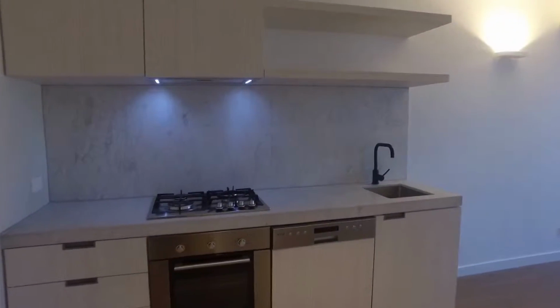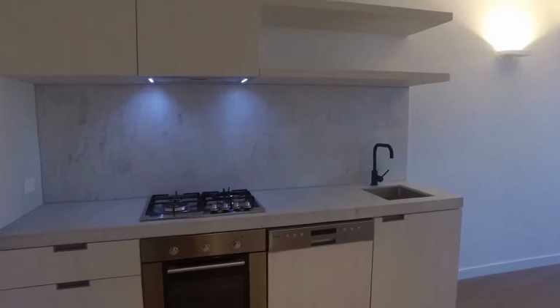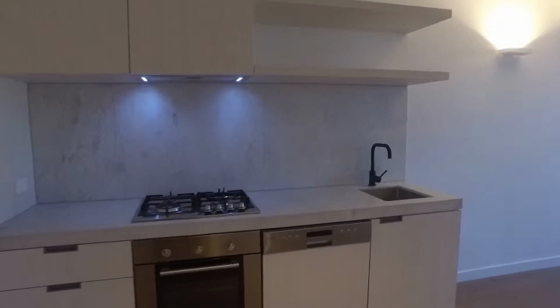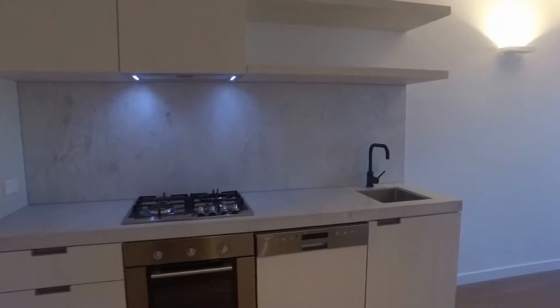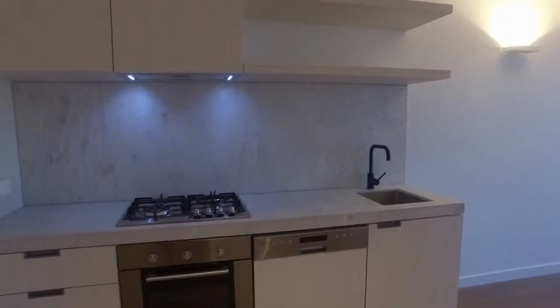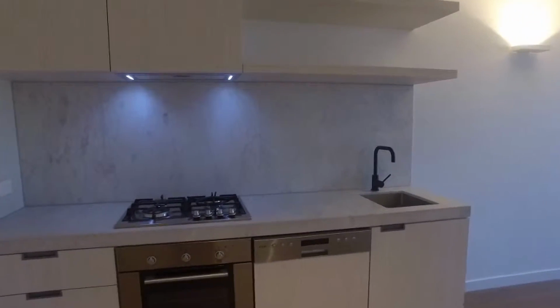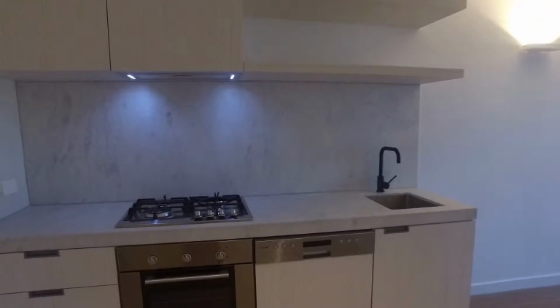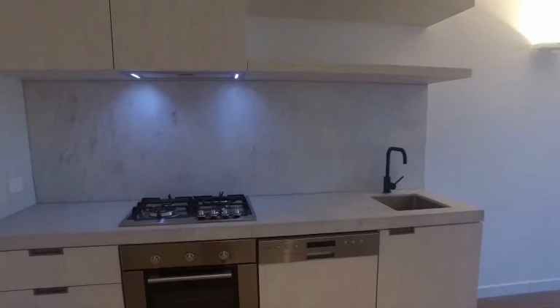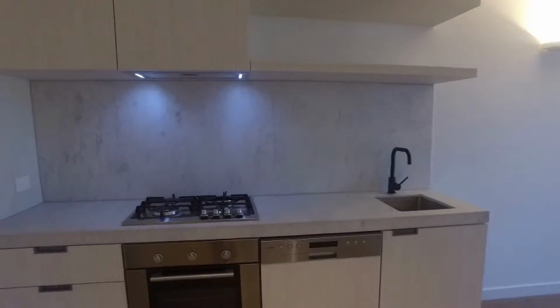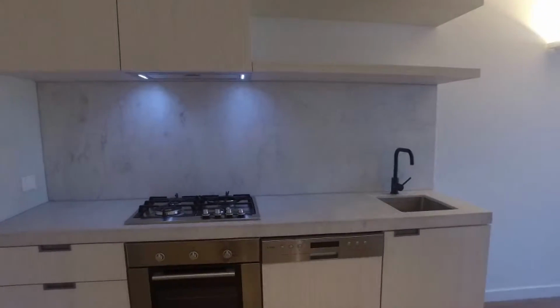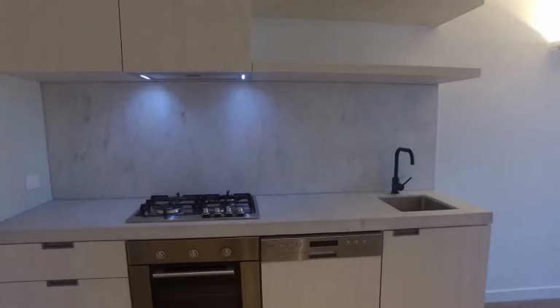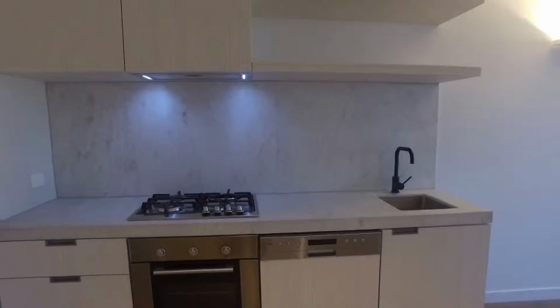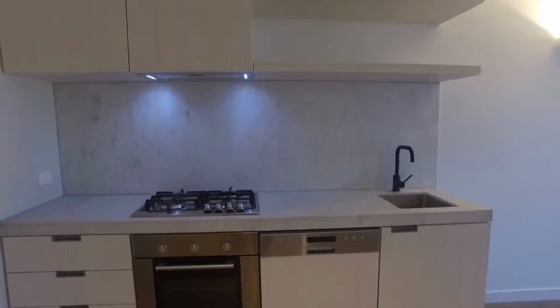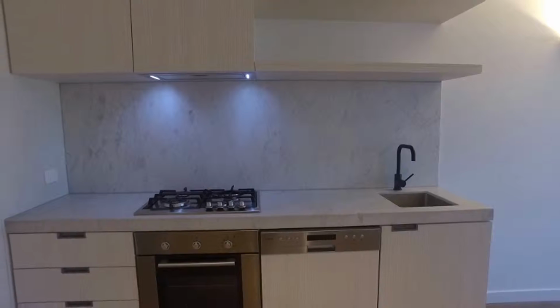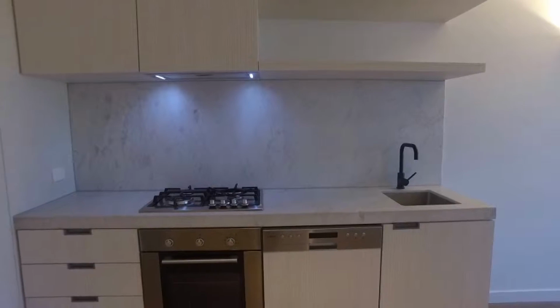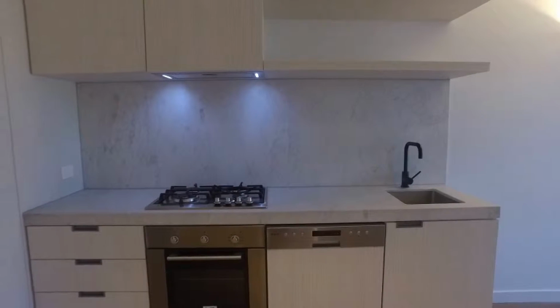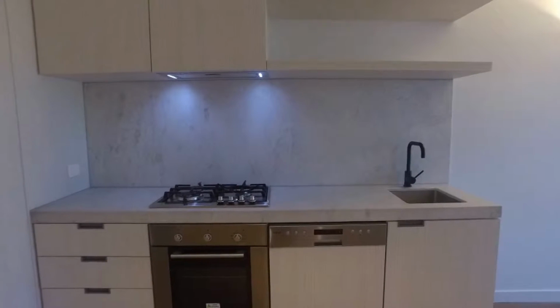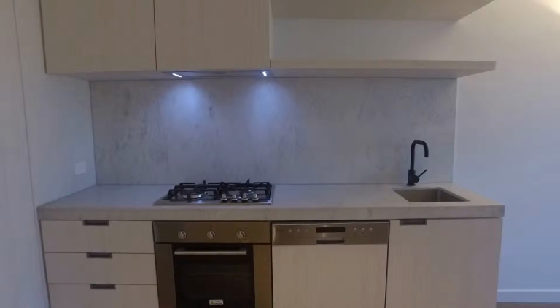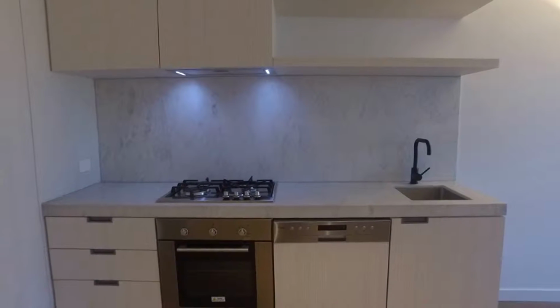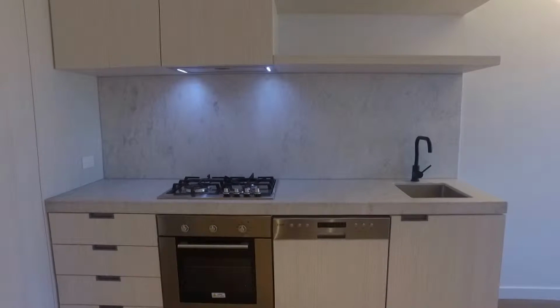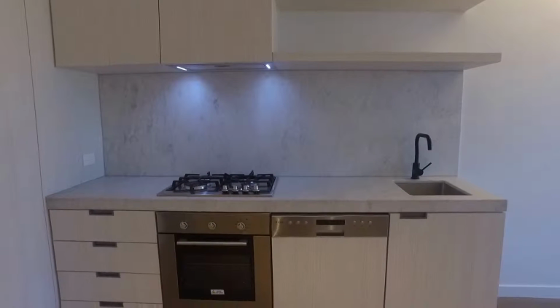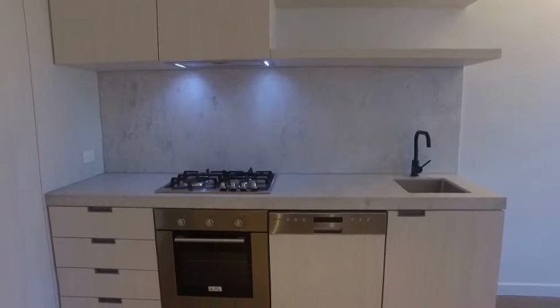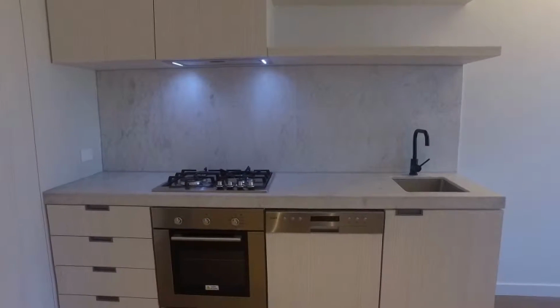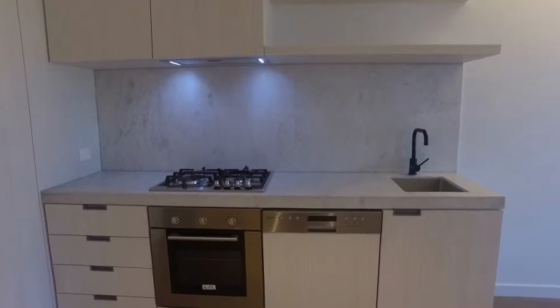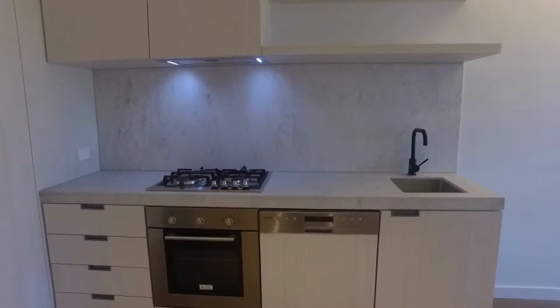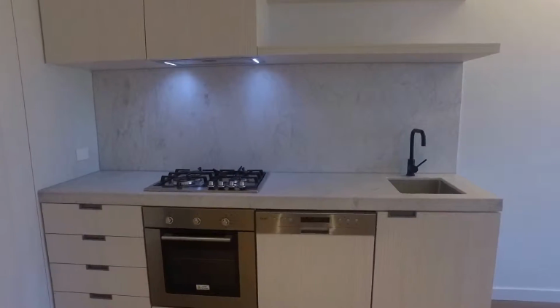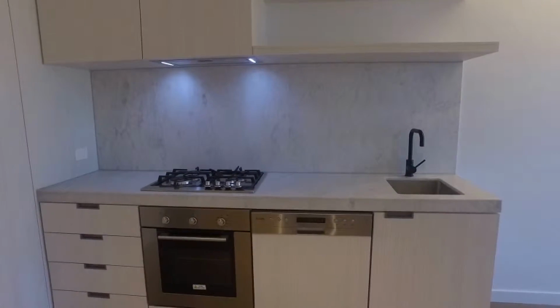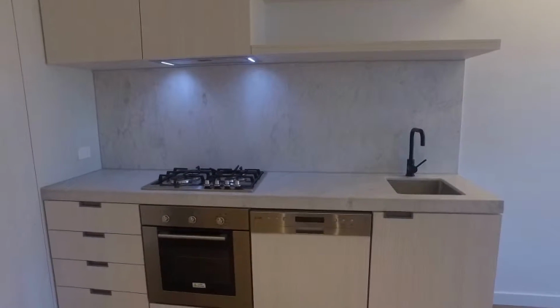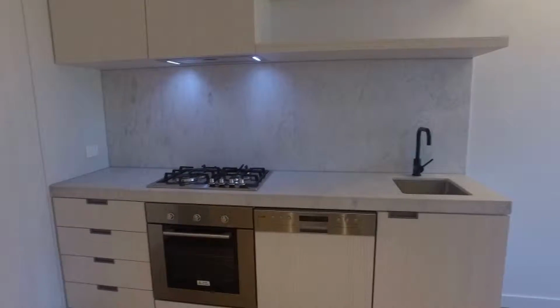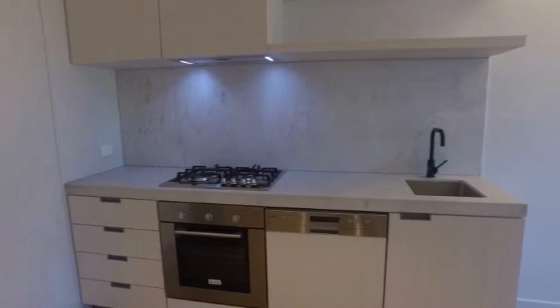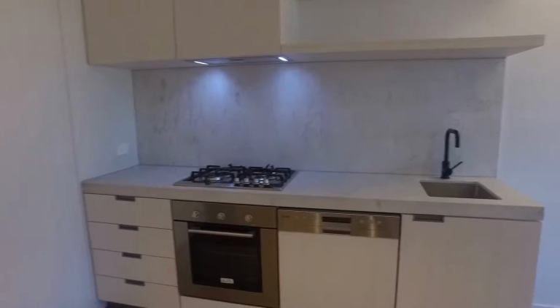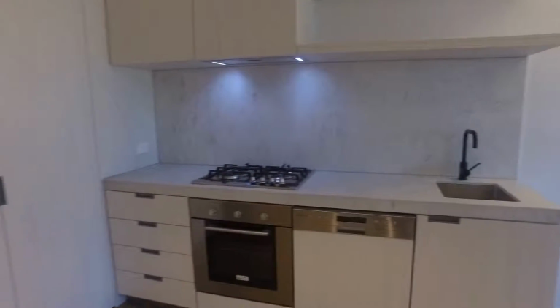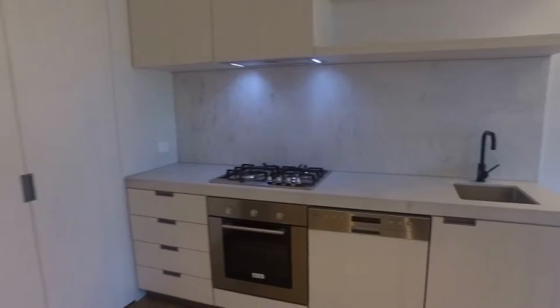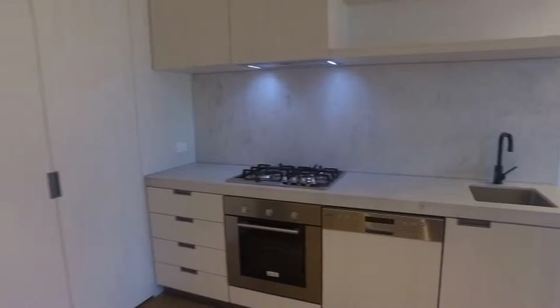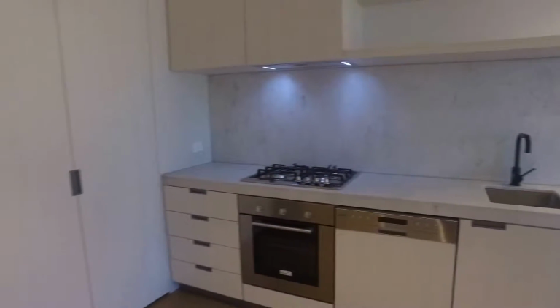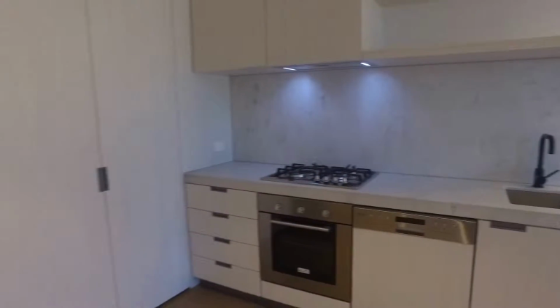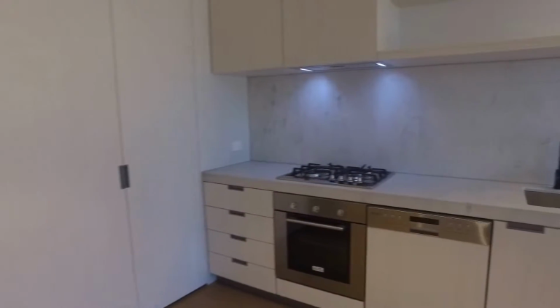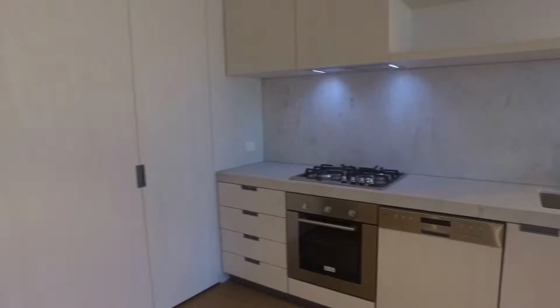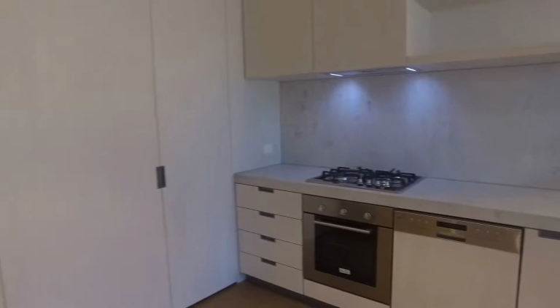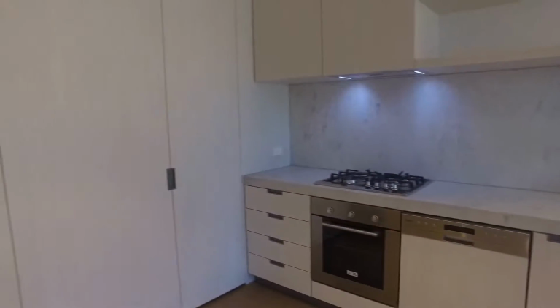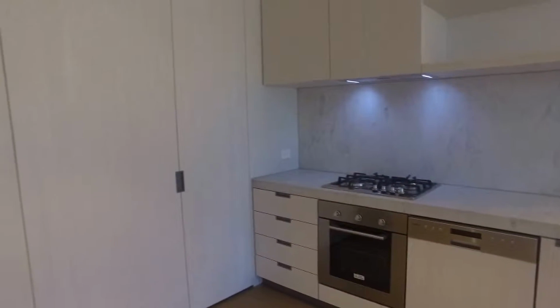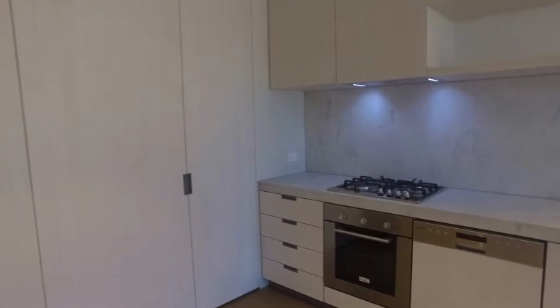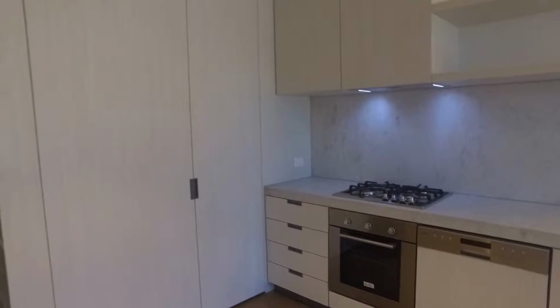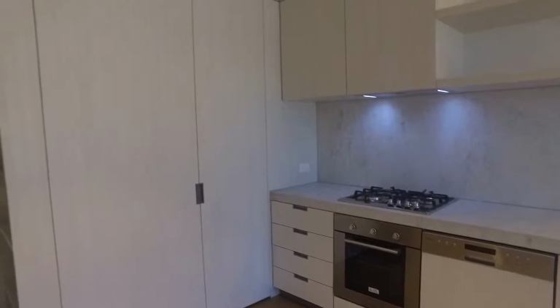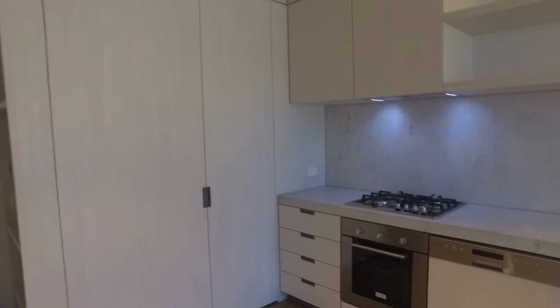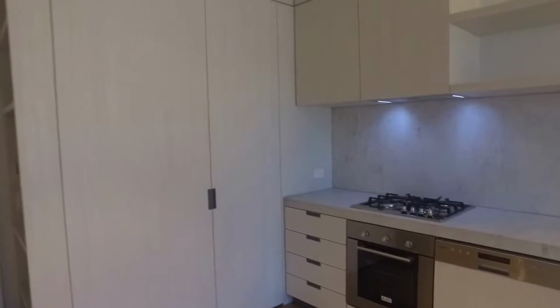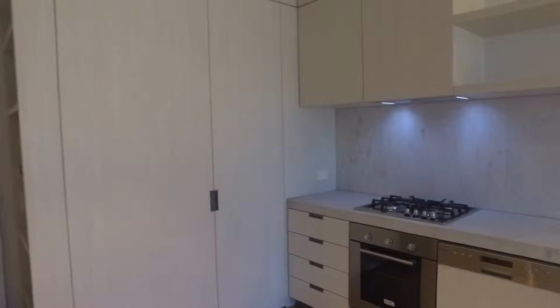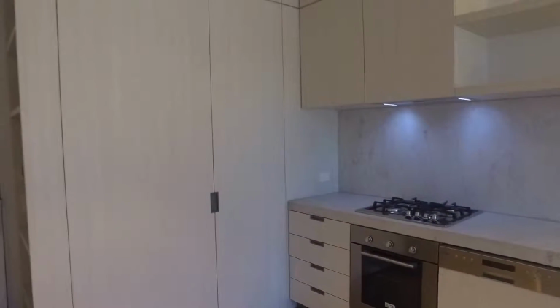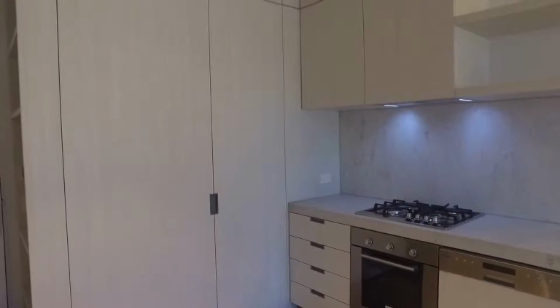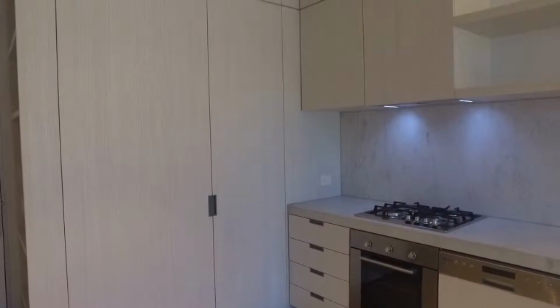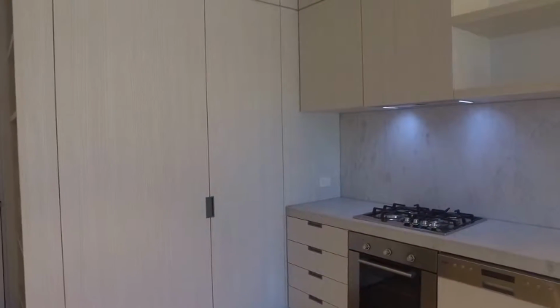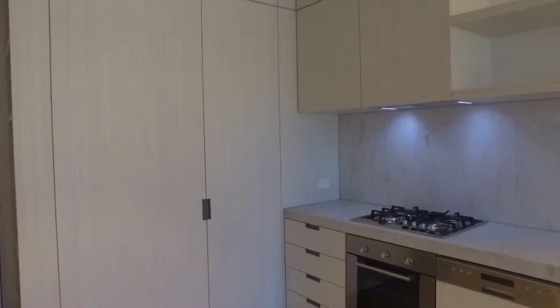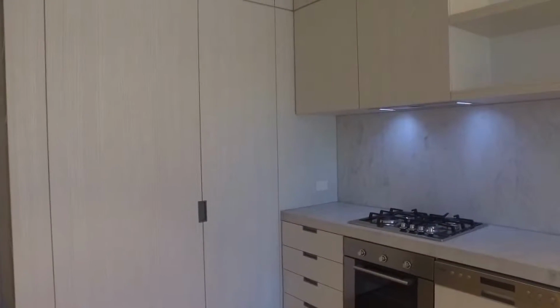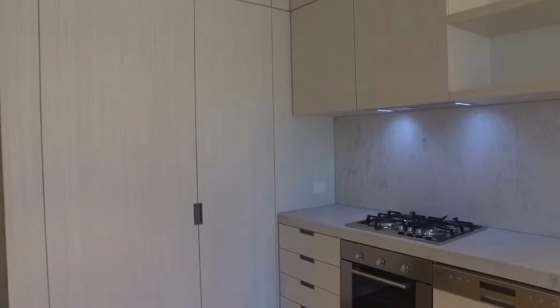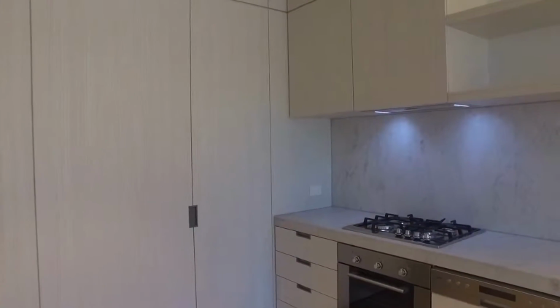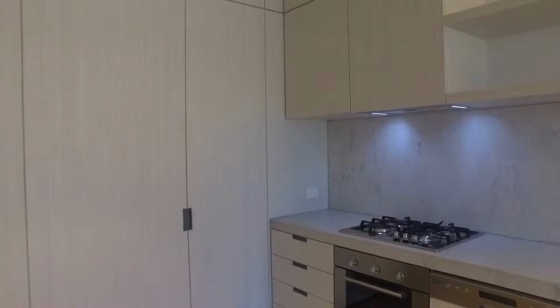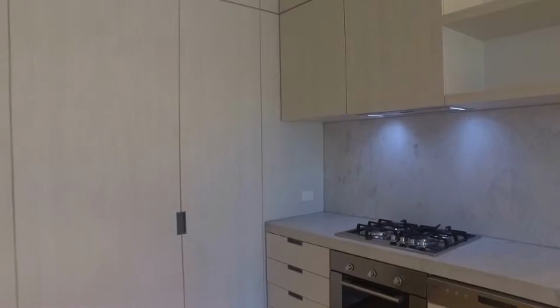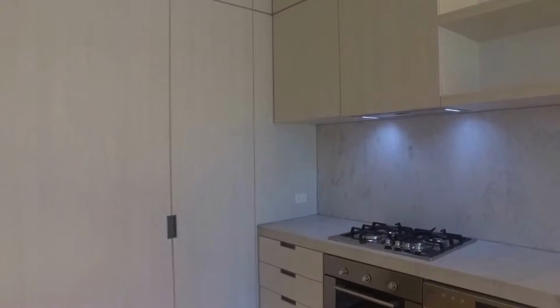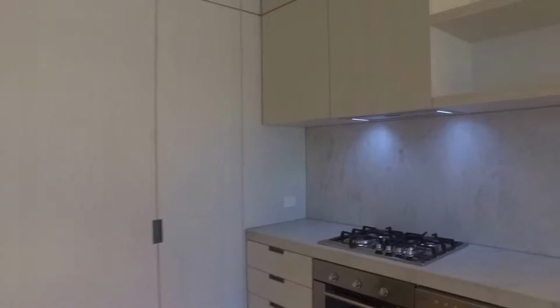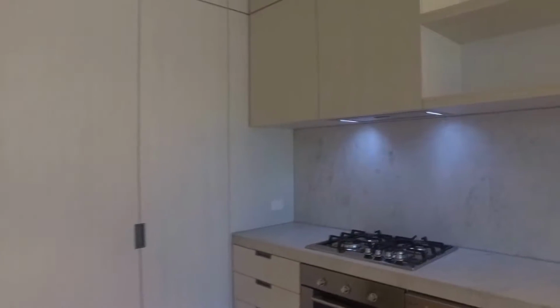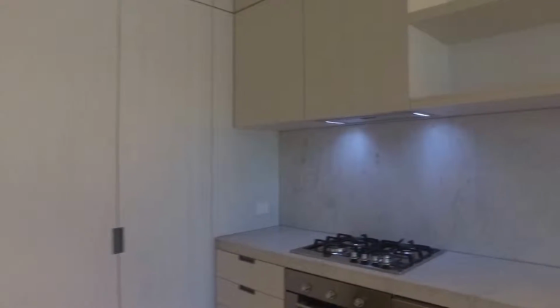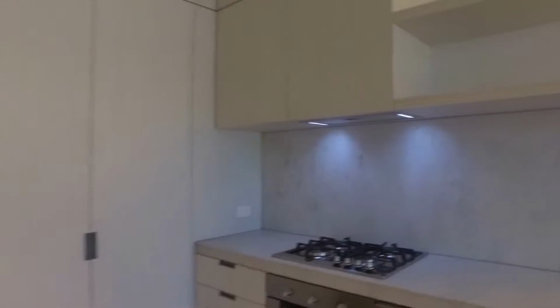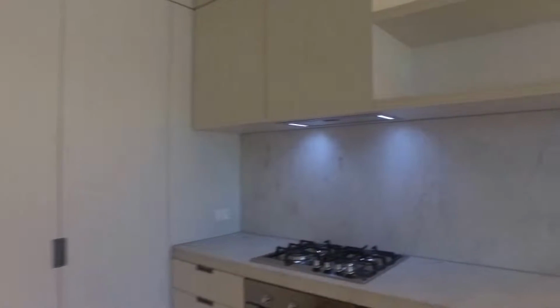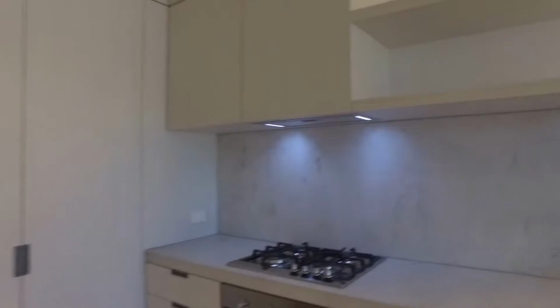We've got gas stovetop, electric oven, dishwasher as well. Plenty of space for storage in the kitchen as you can see.